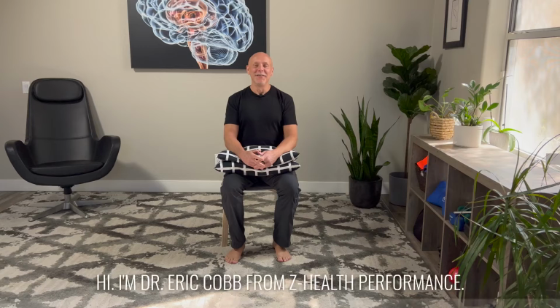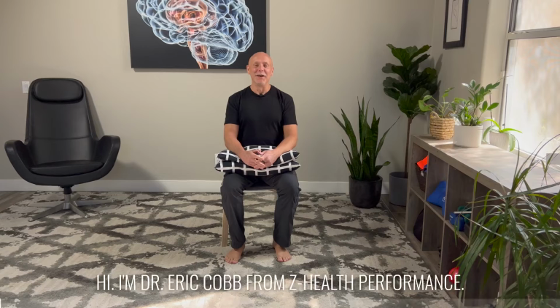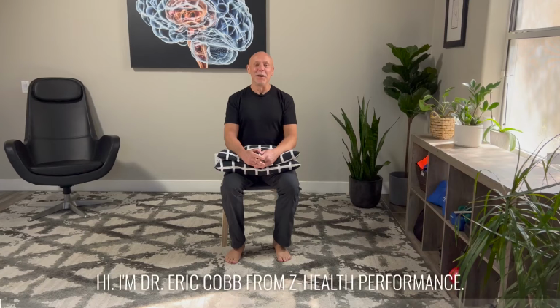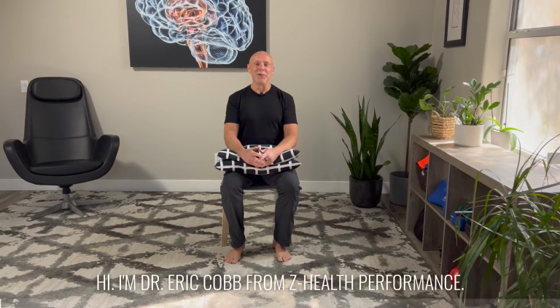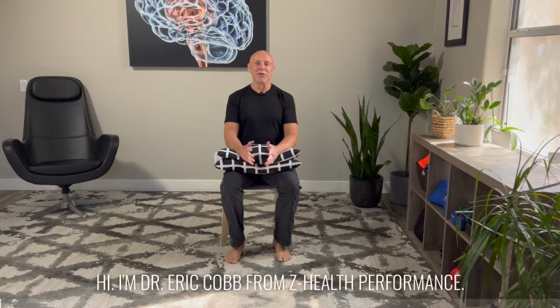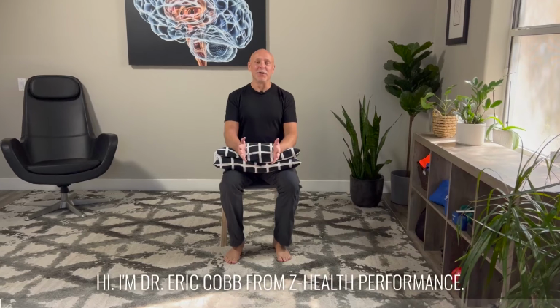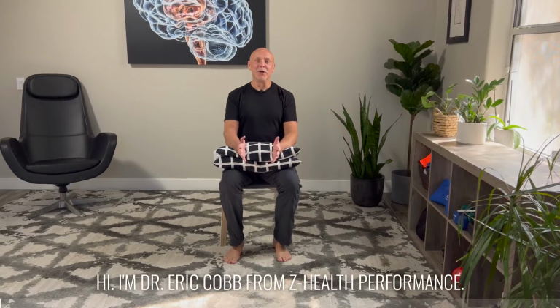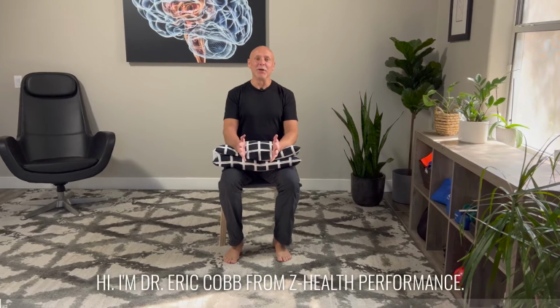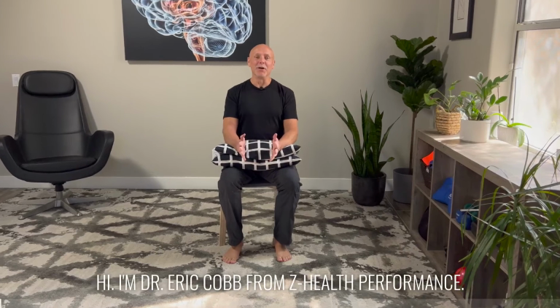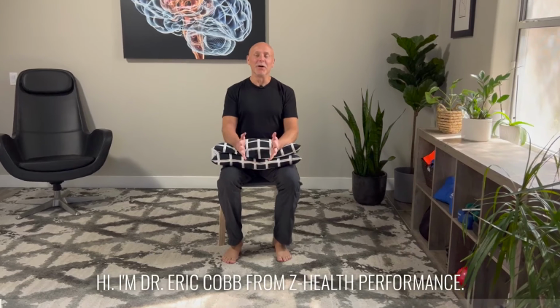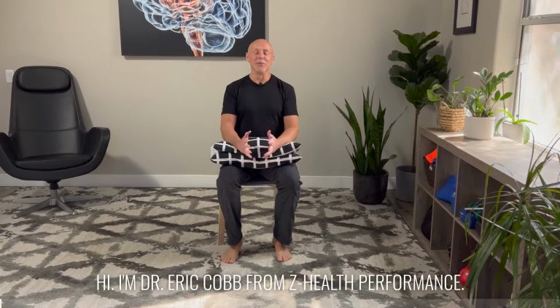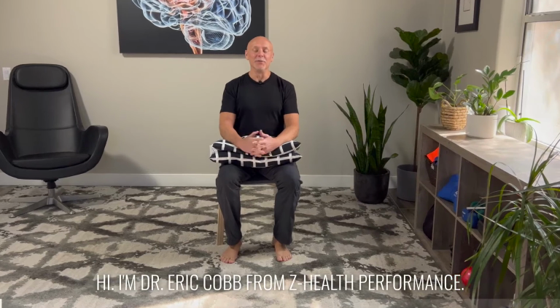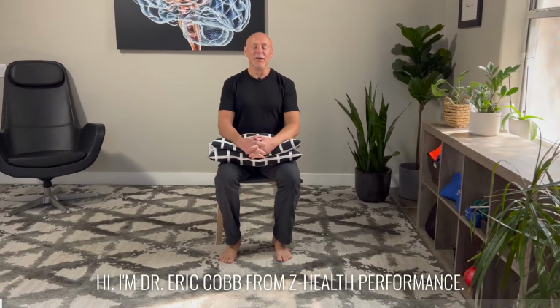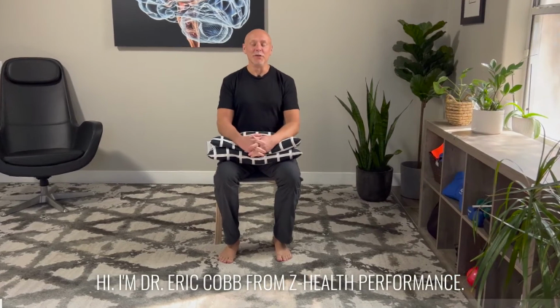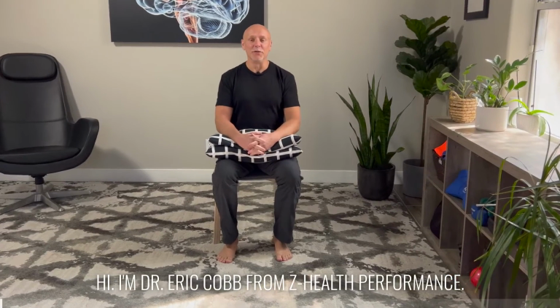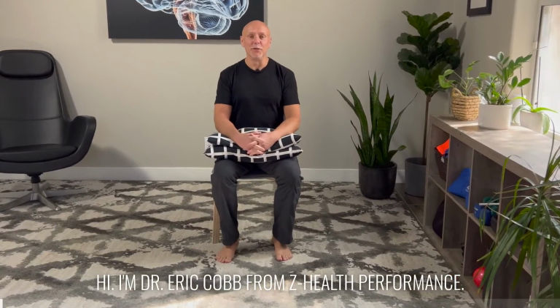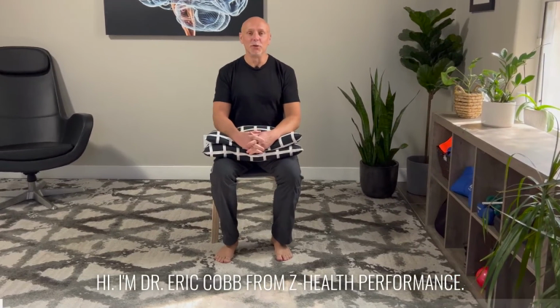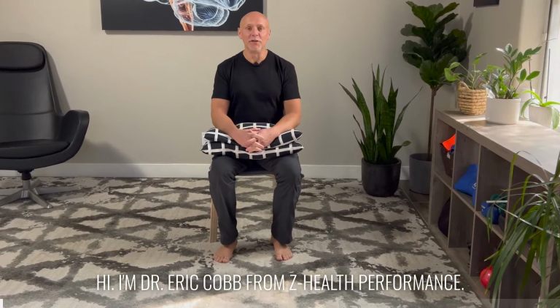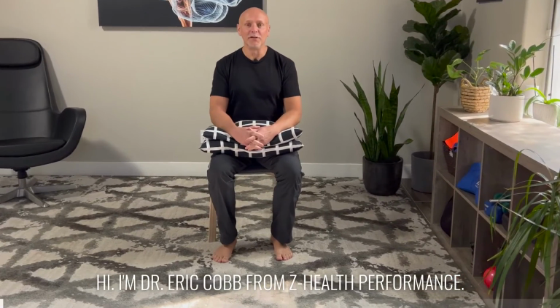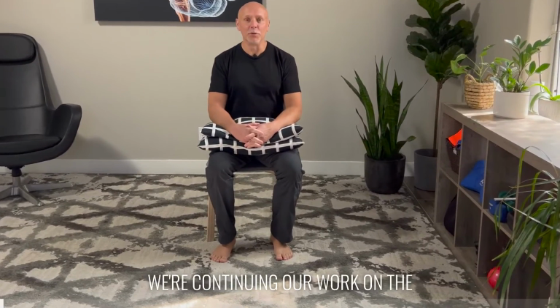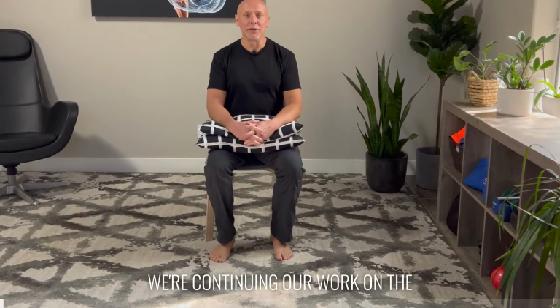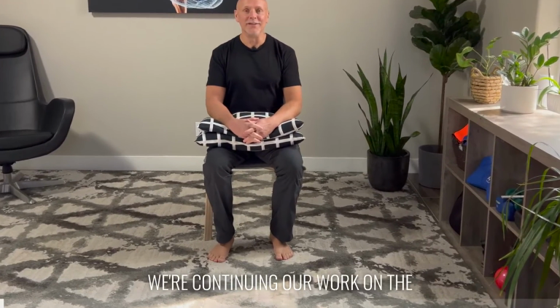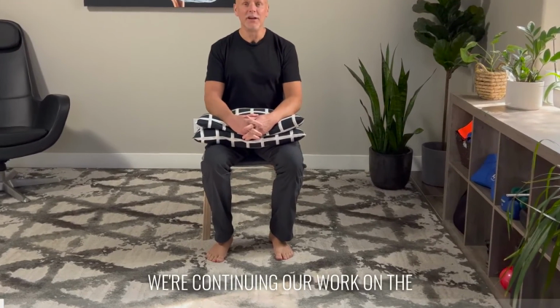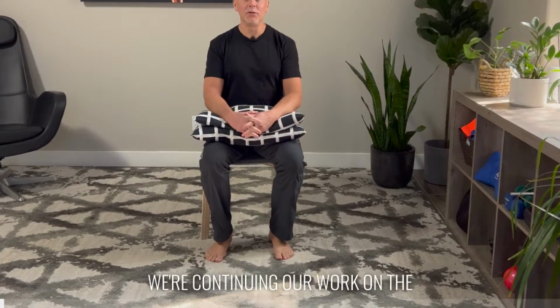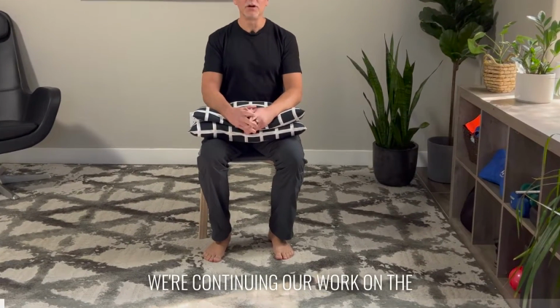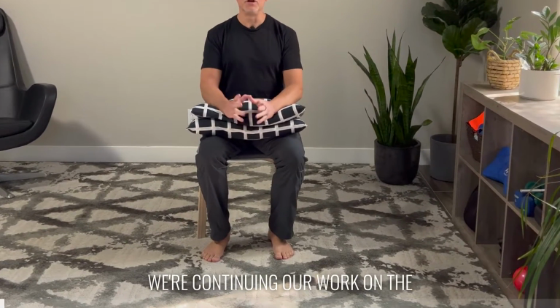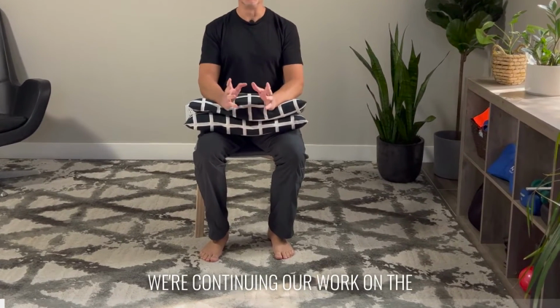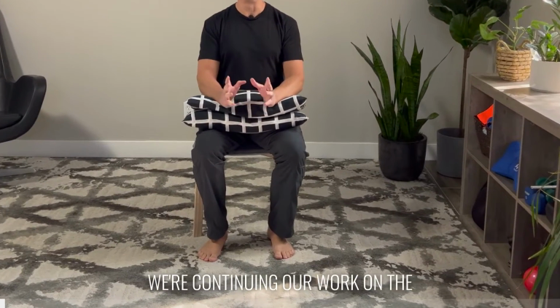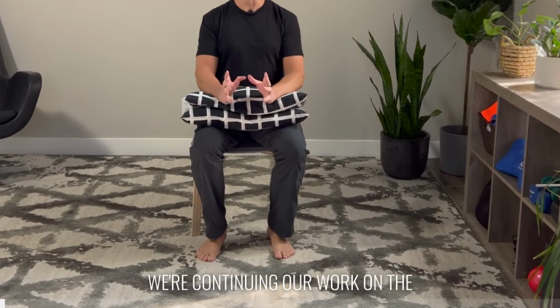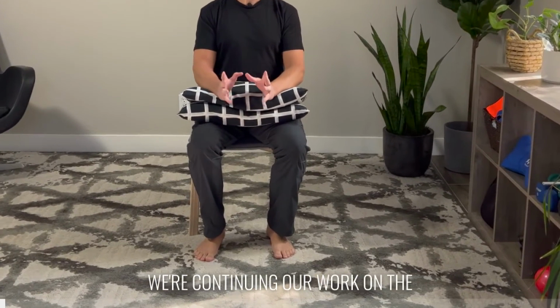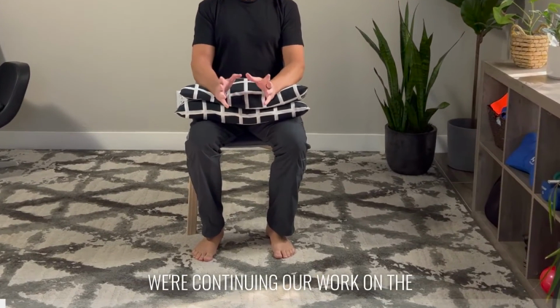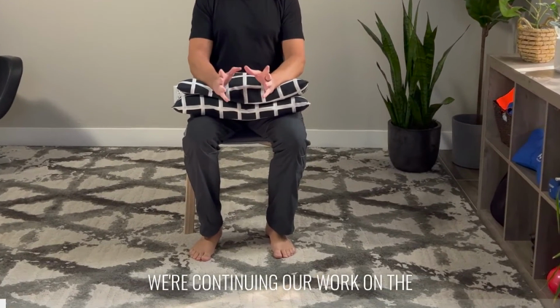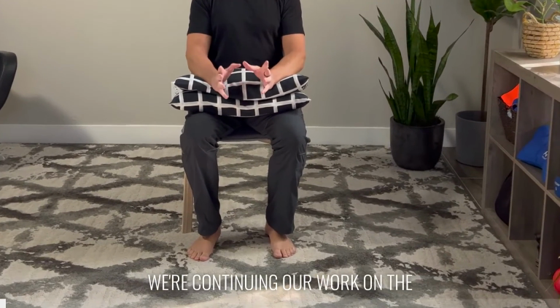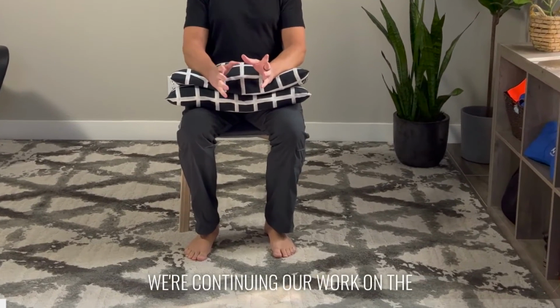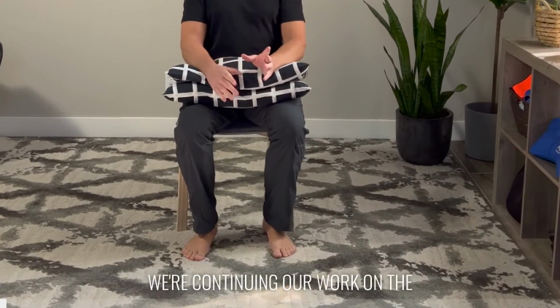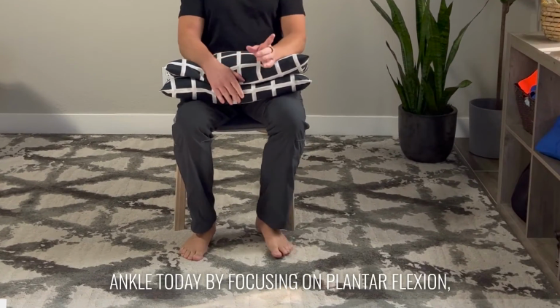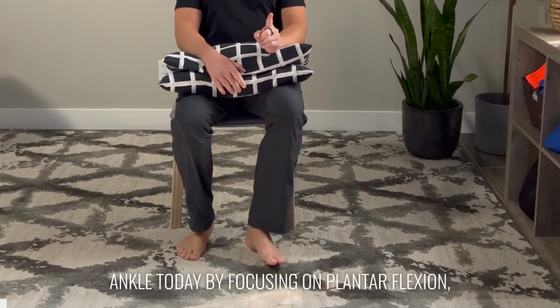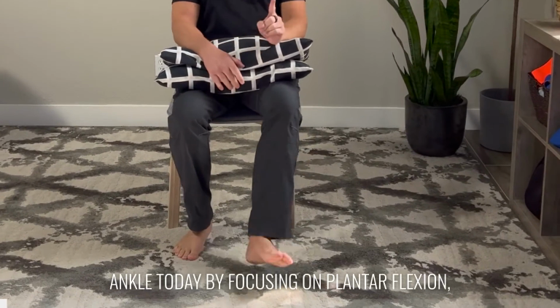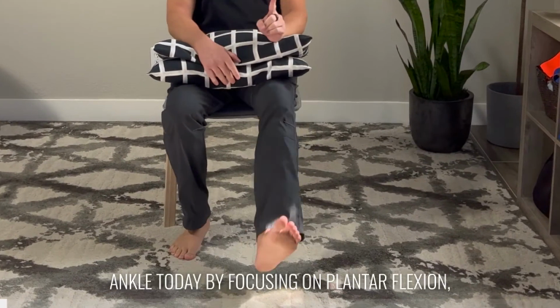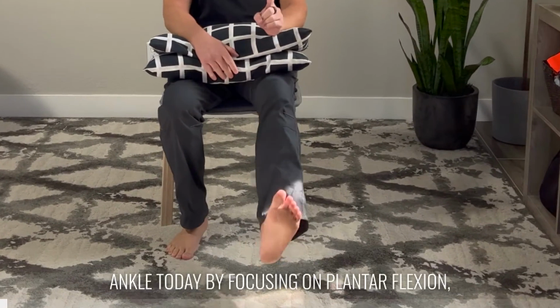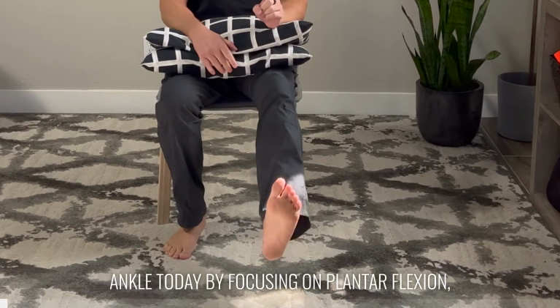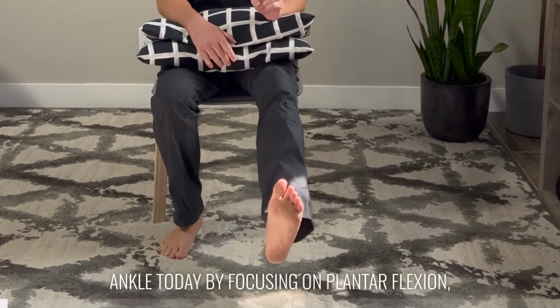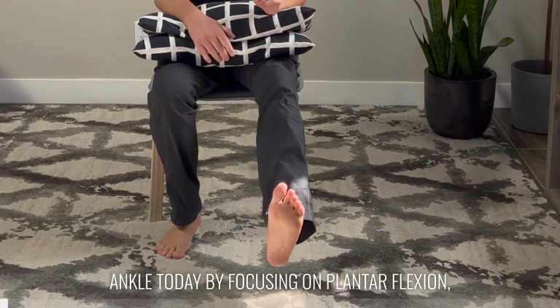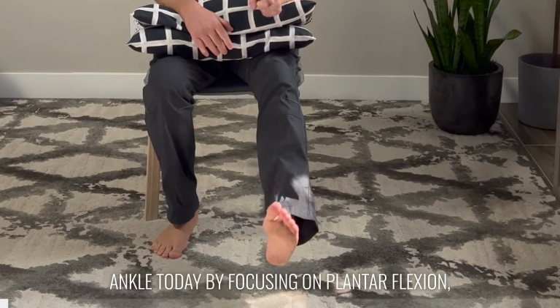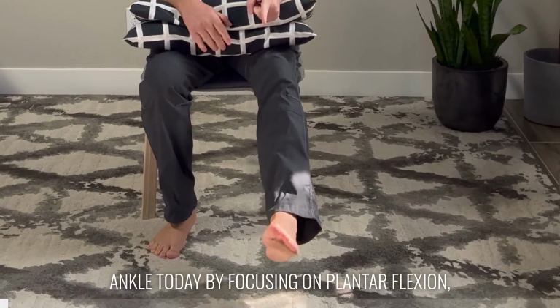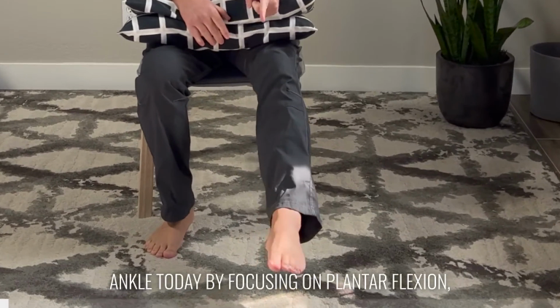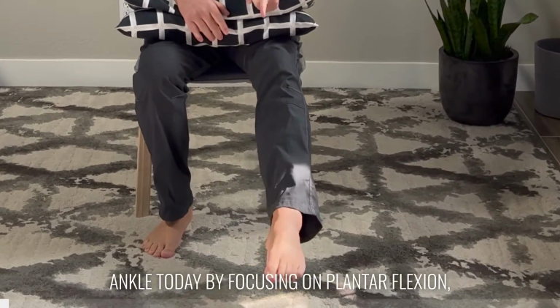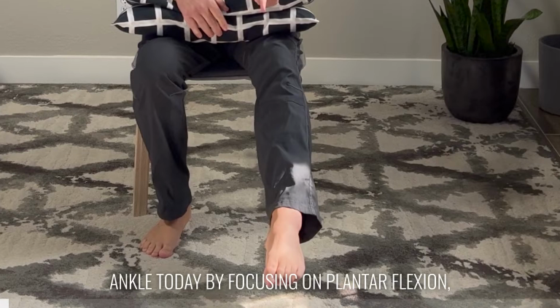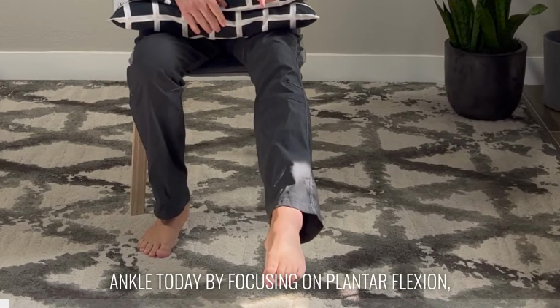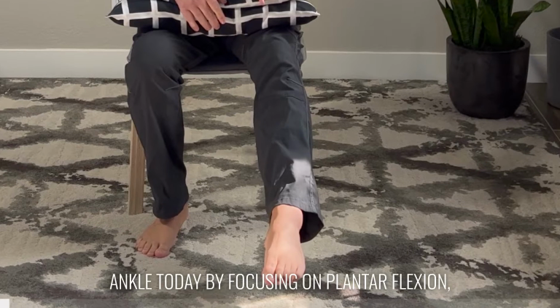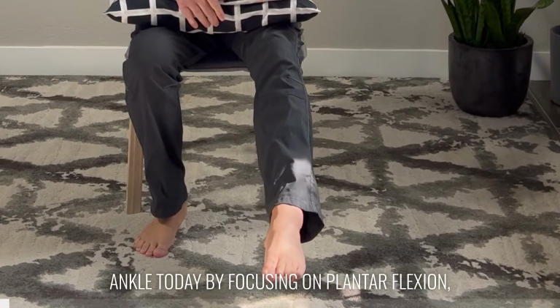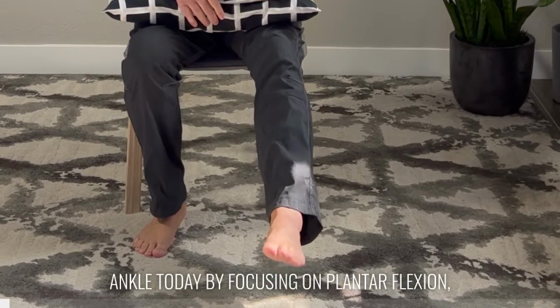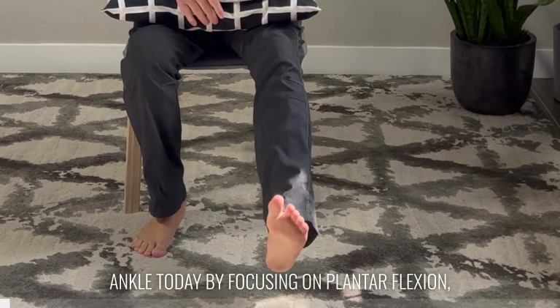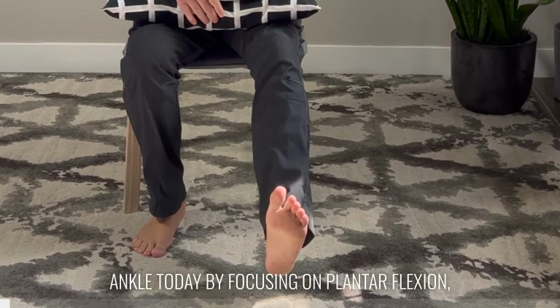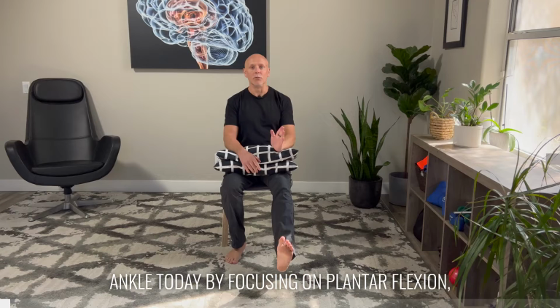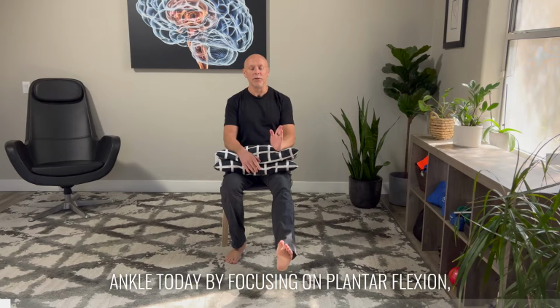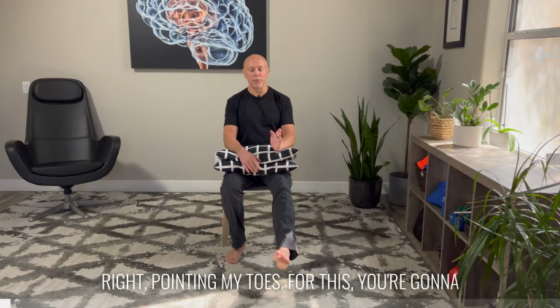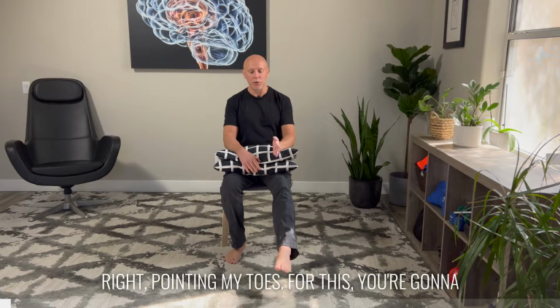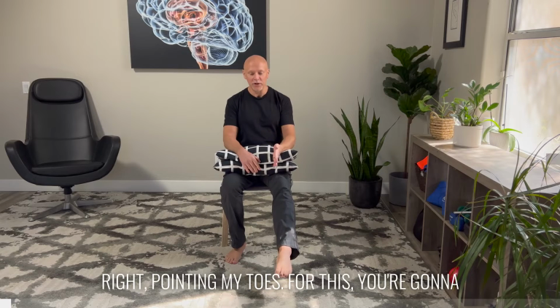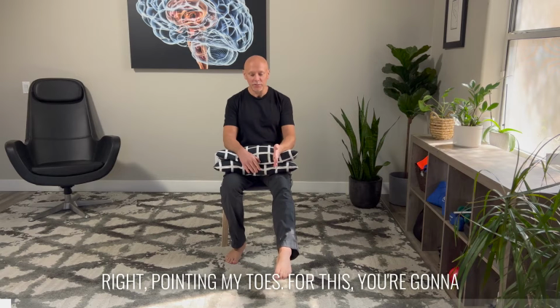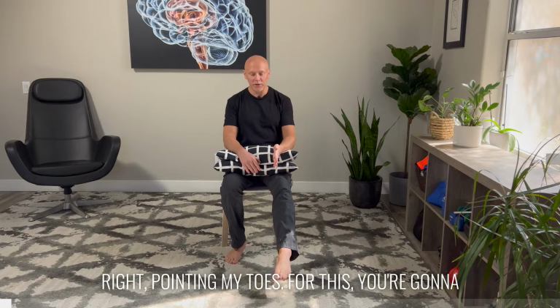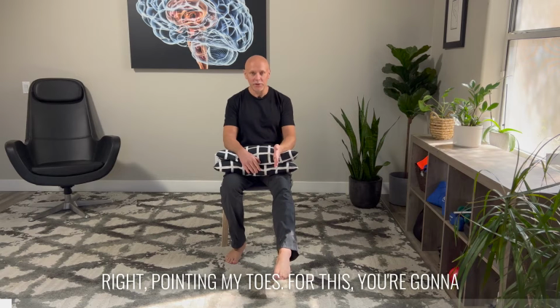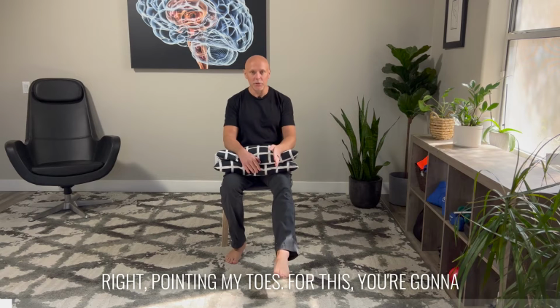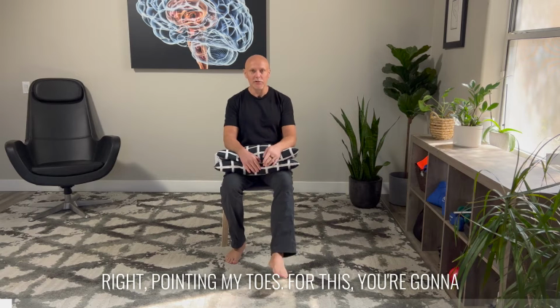Hi, I'm Dr. Eric Cobb from Z Health Performance. We're continuing our work on the ankle today by focusing on plantarflexion — pointing my toes.